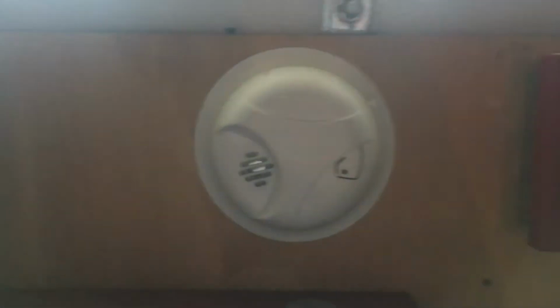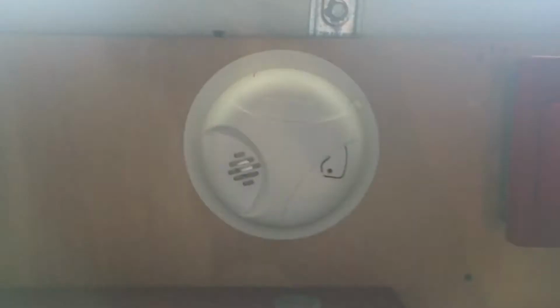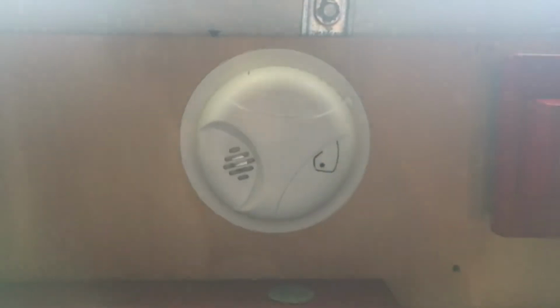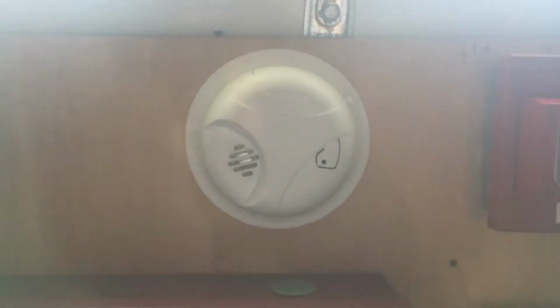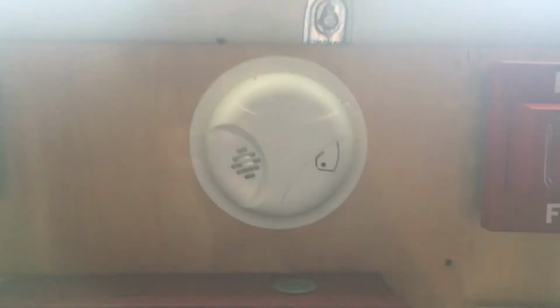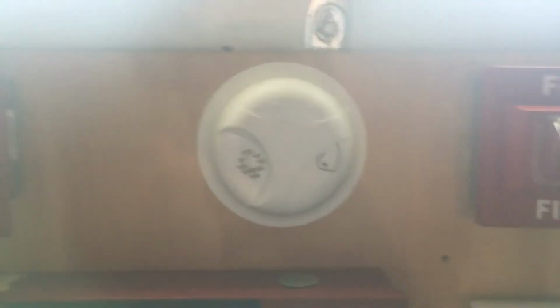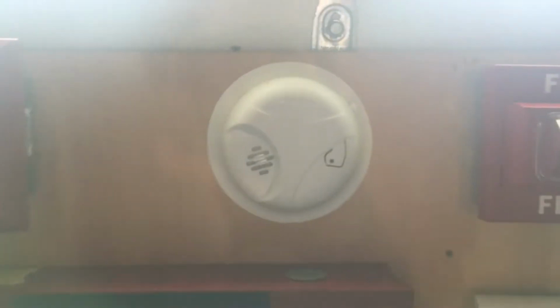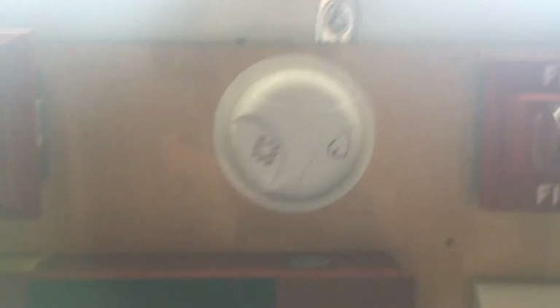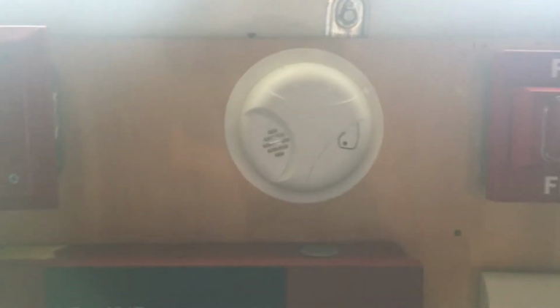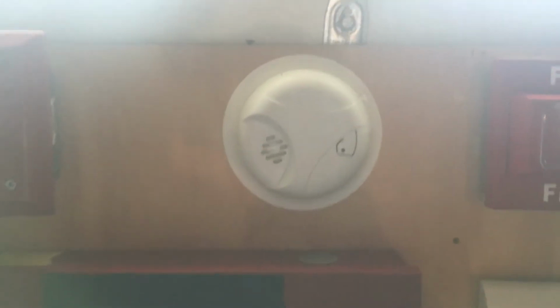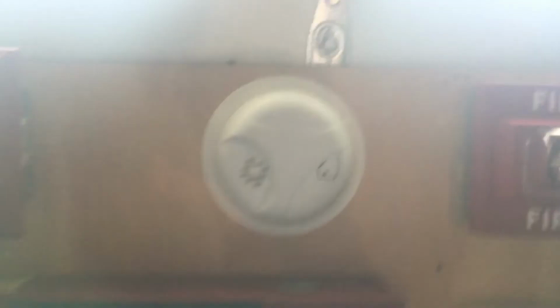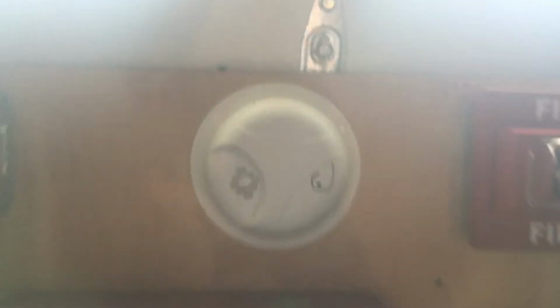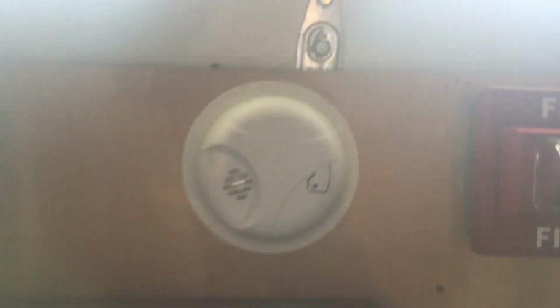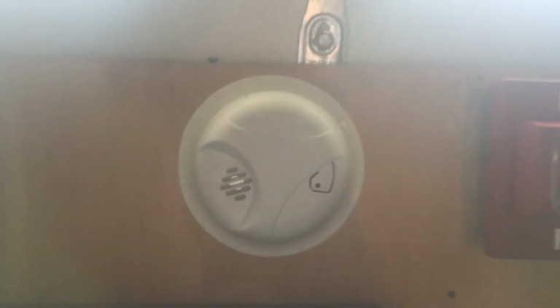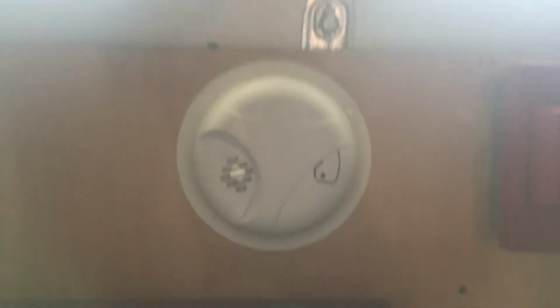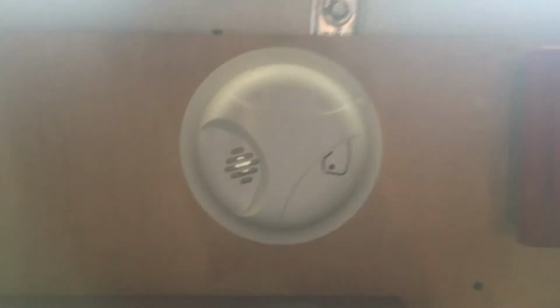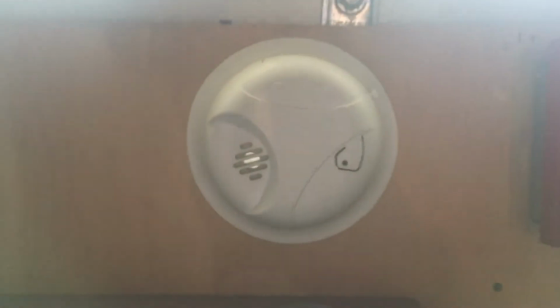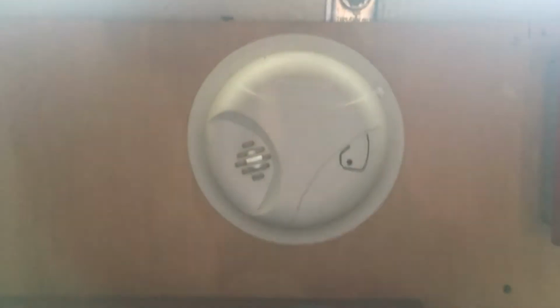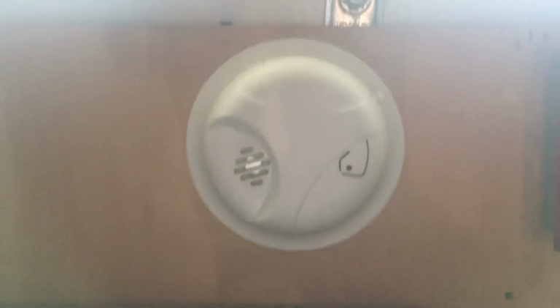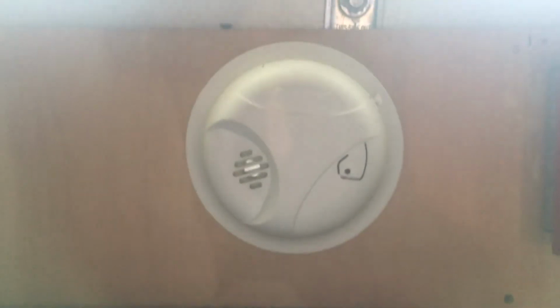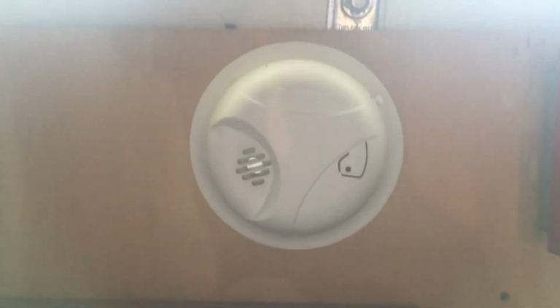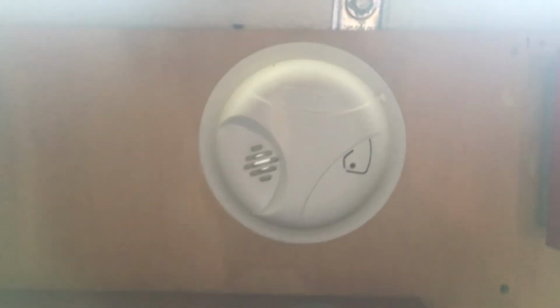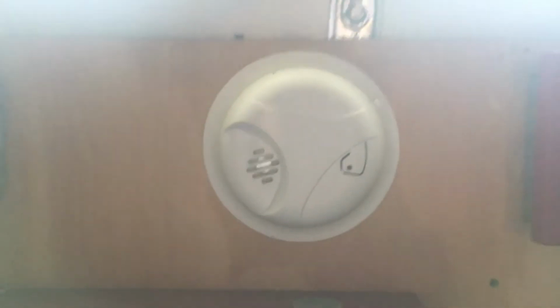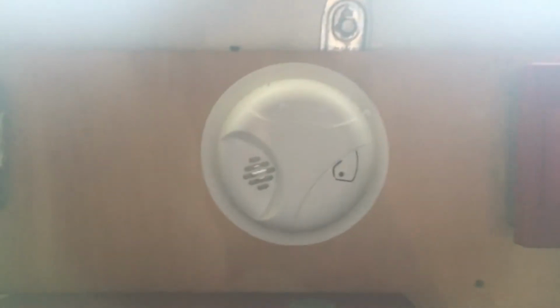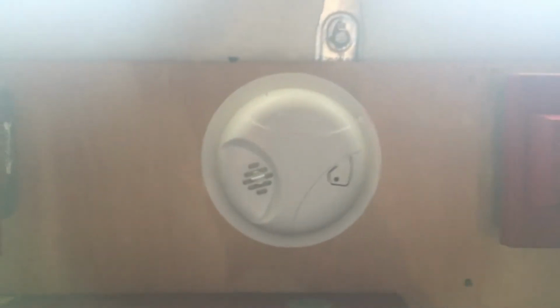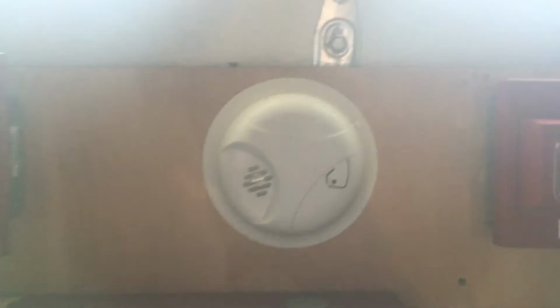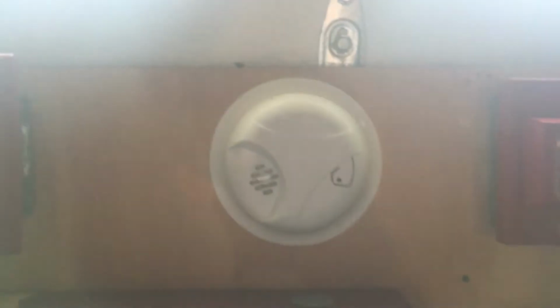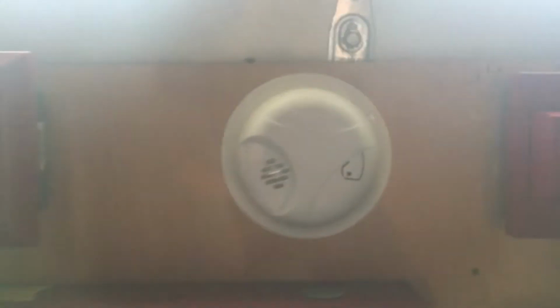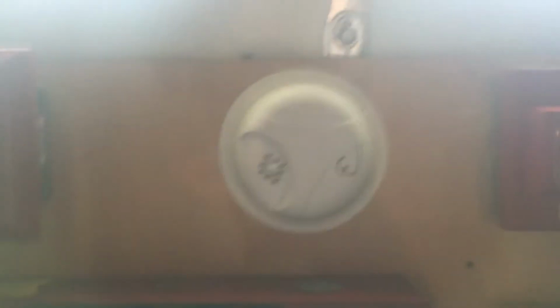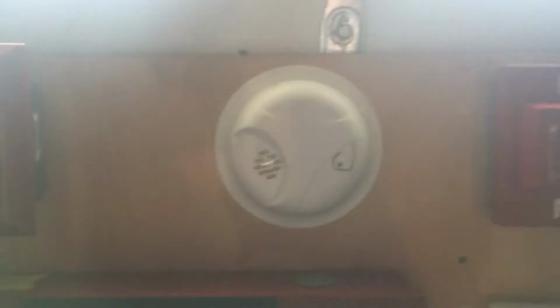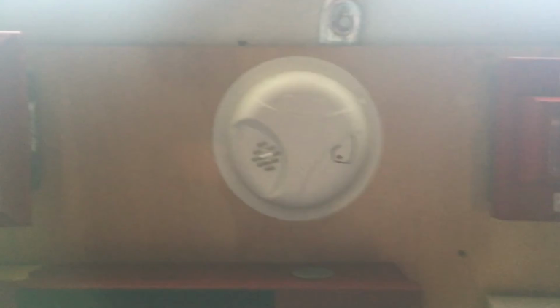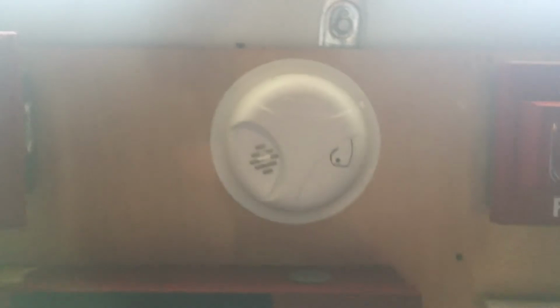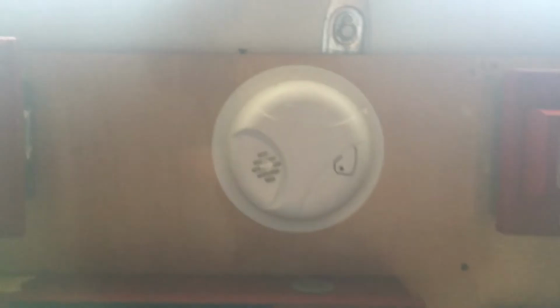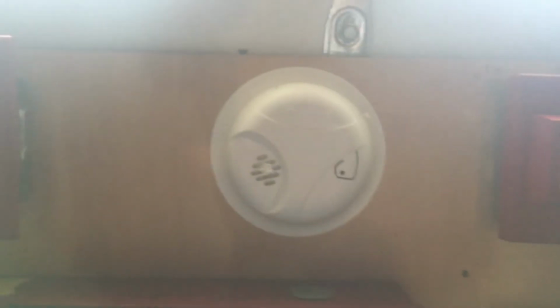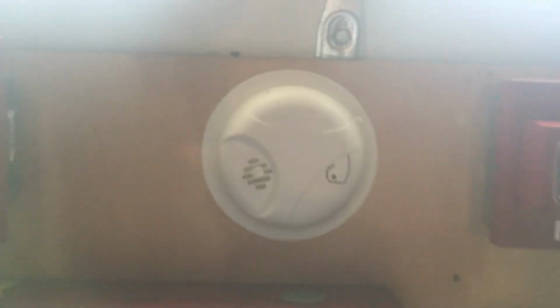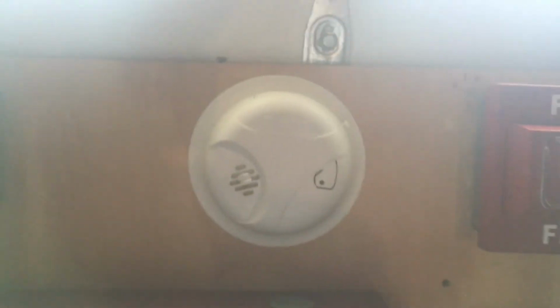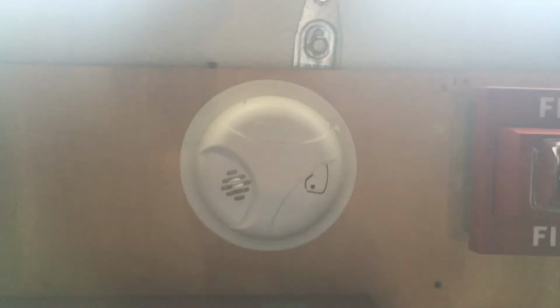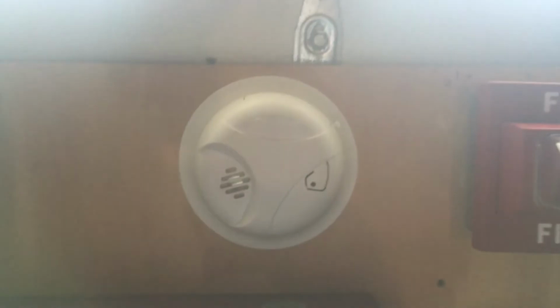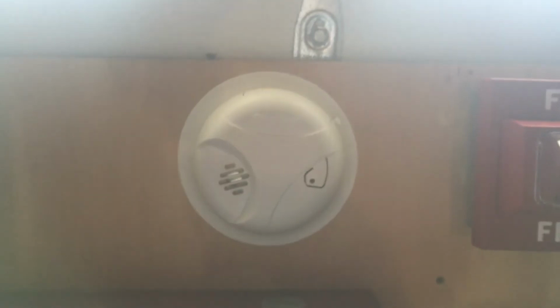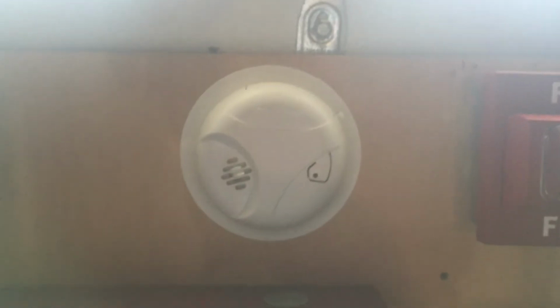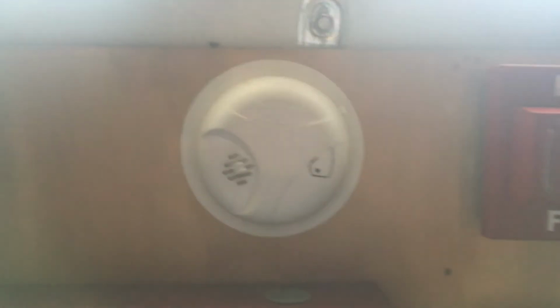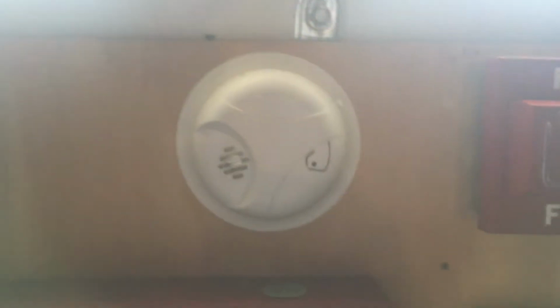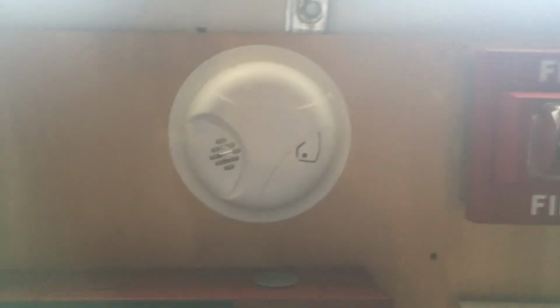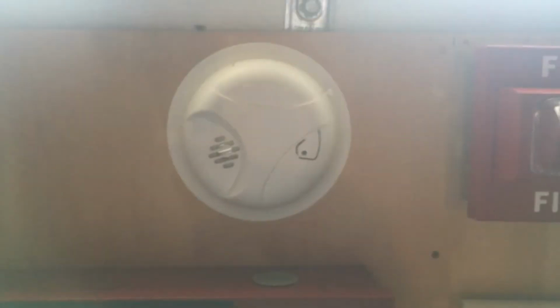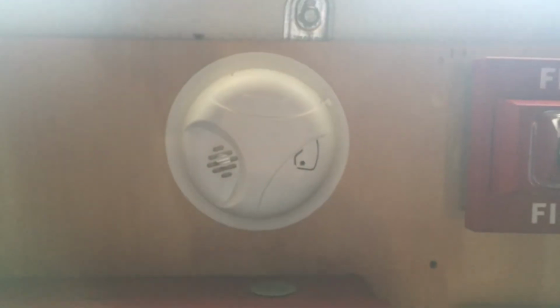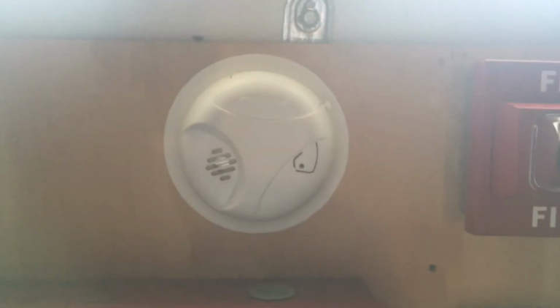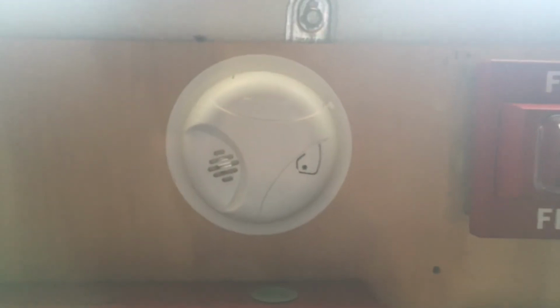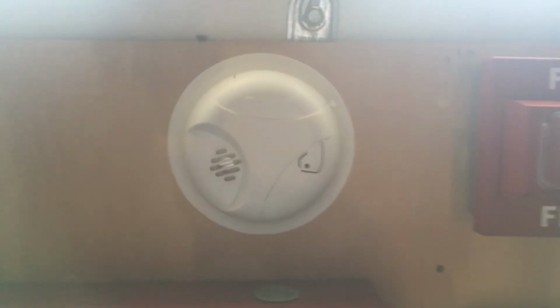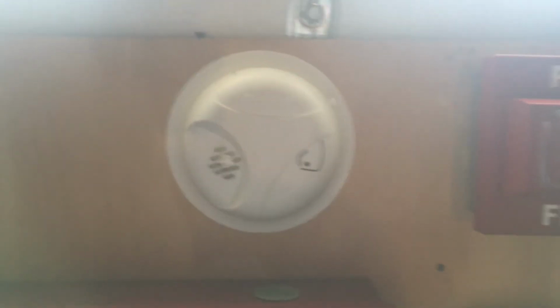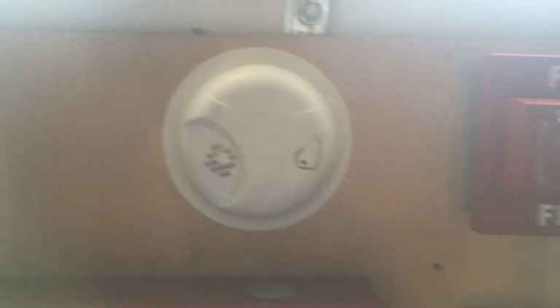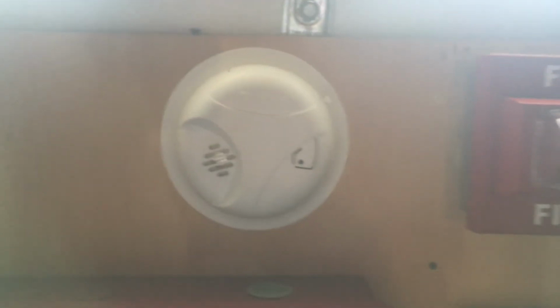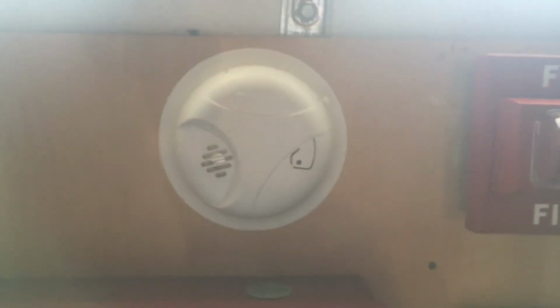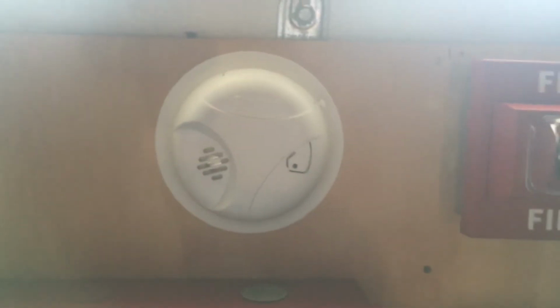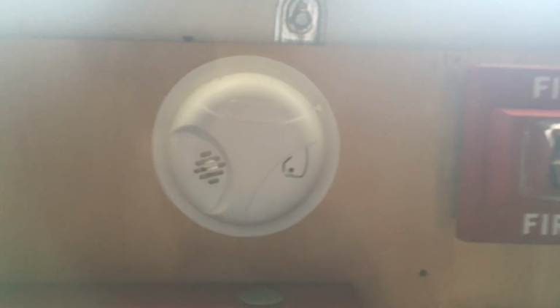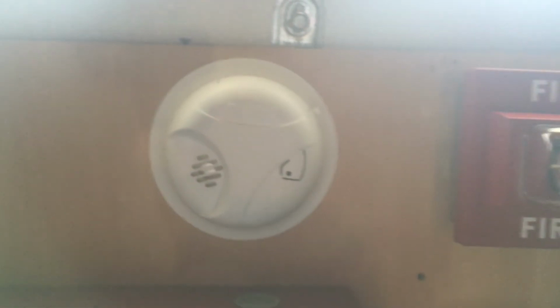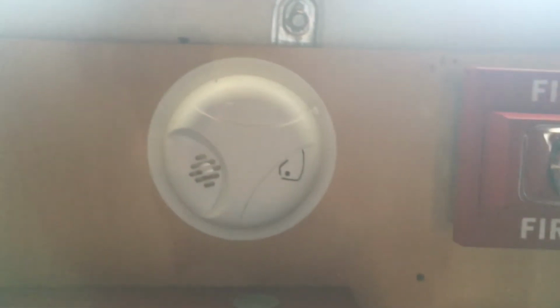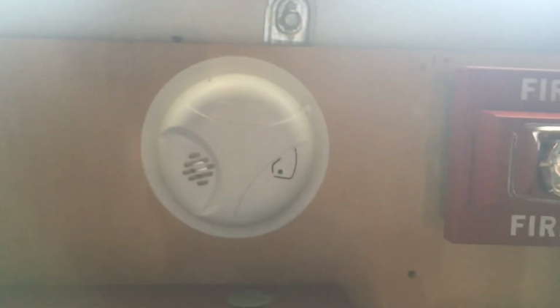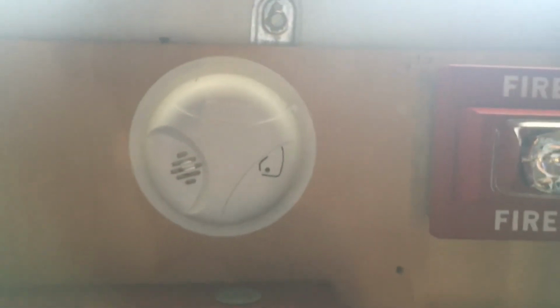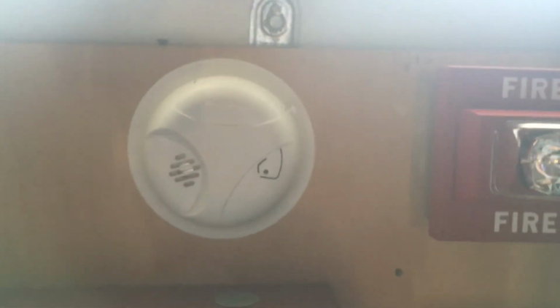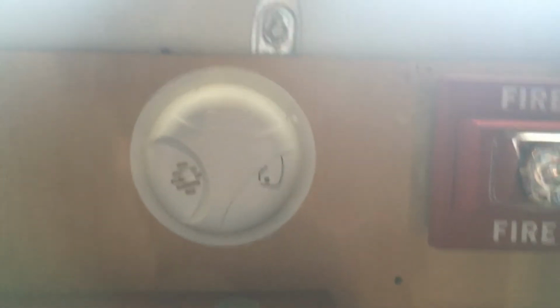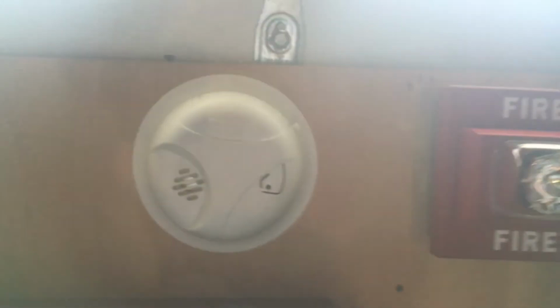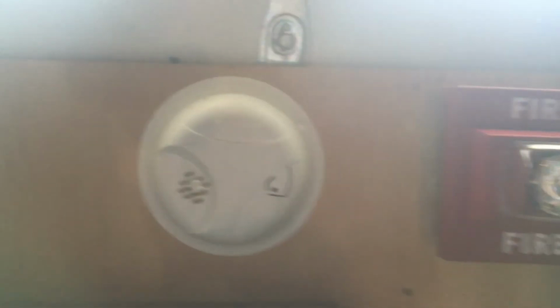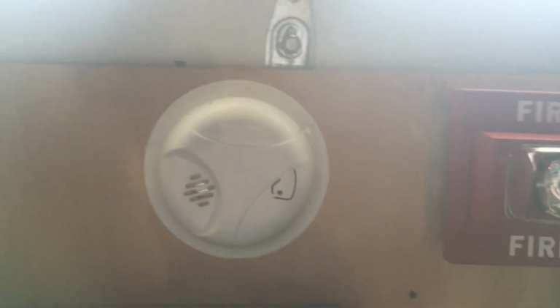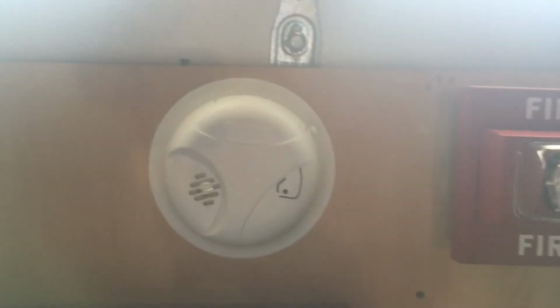So now we're going to test the smoke detector — three, two, one. Okay, there we go, nice and standard.